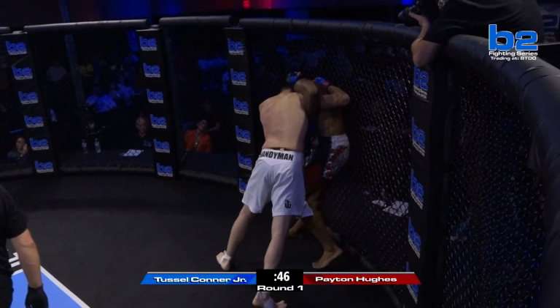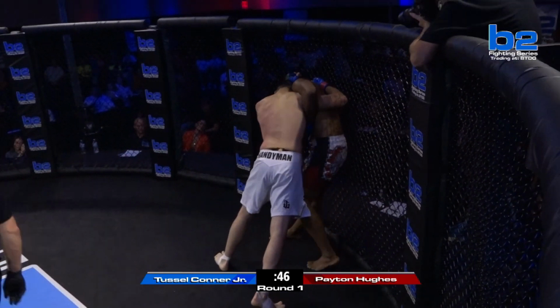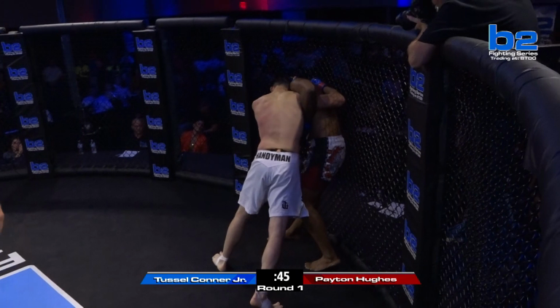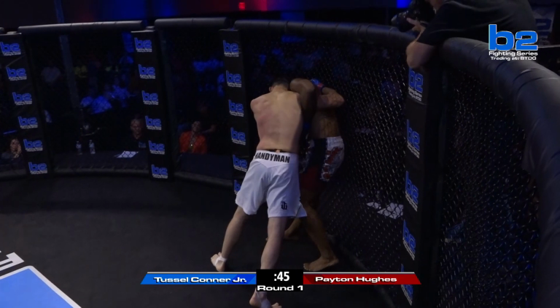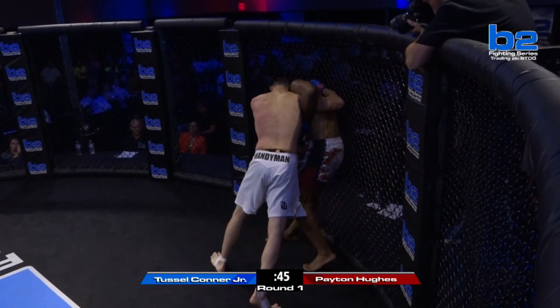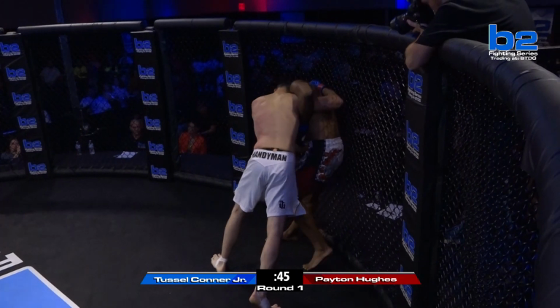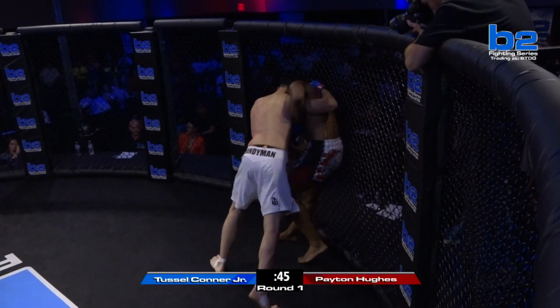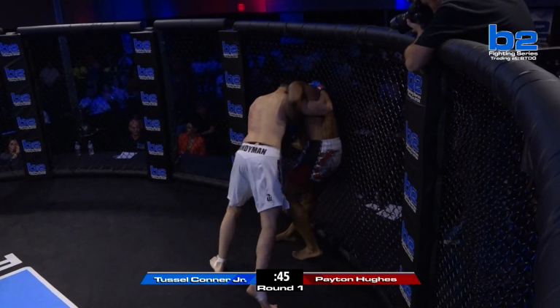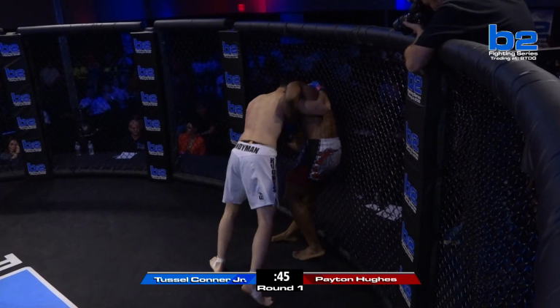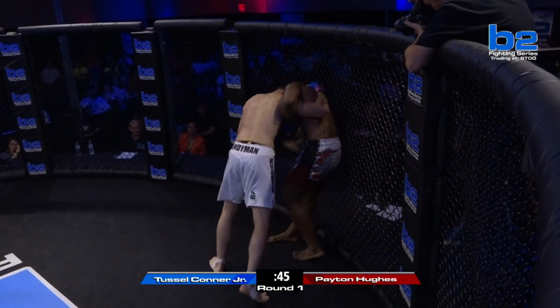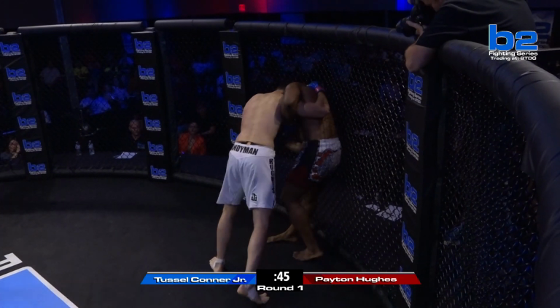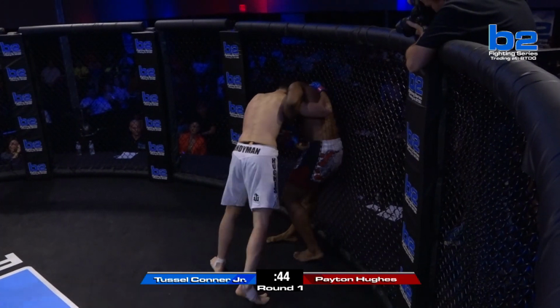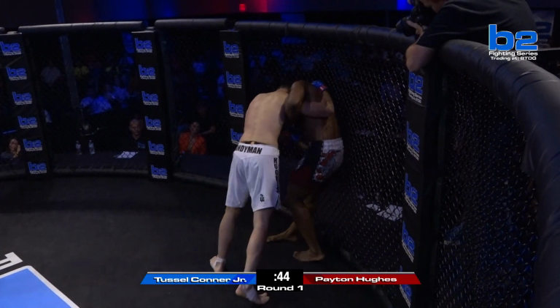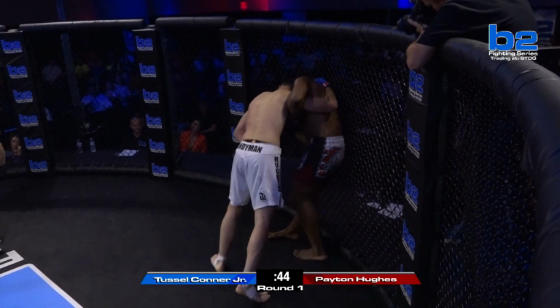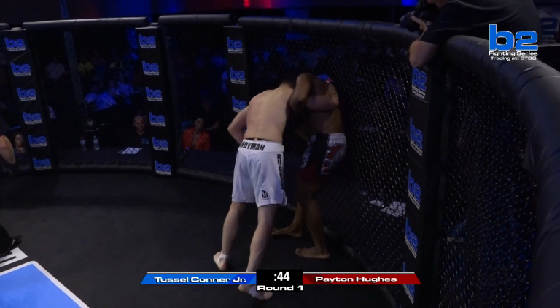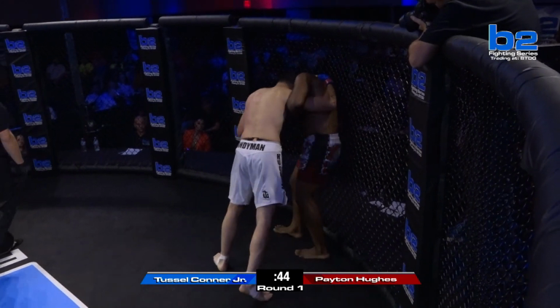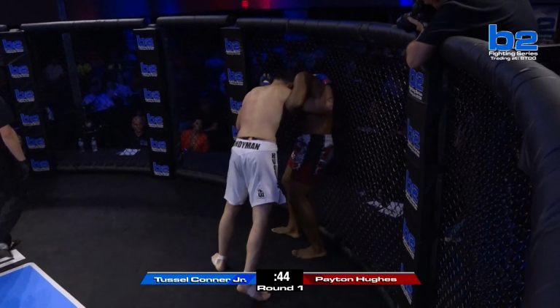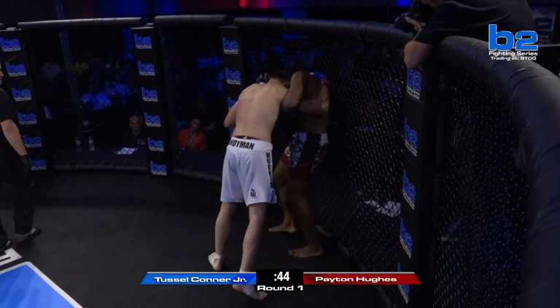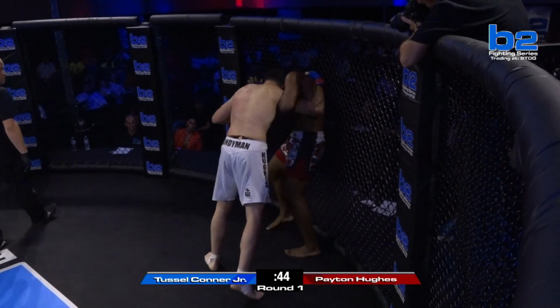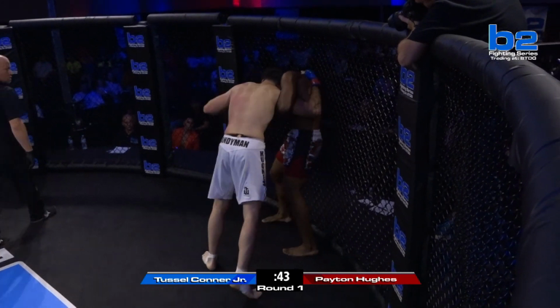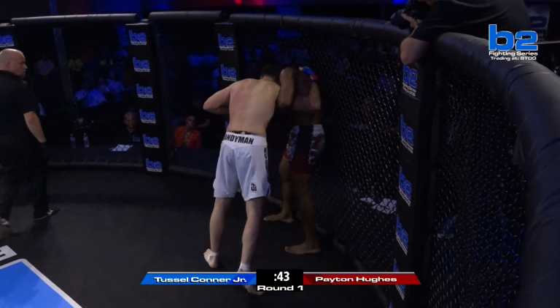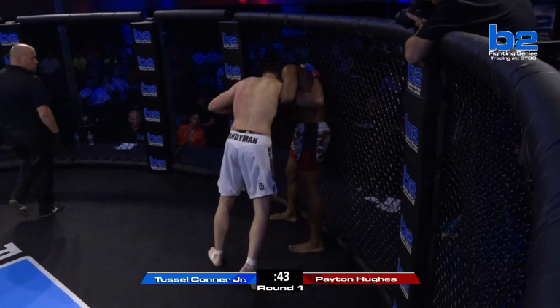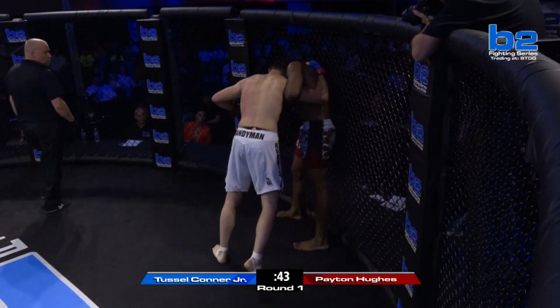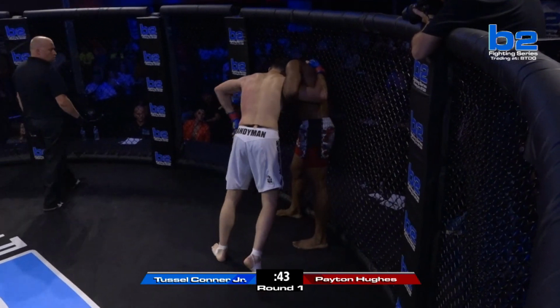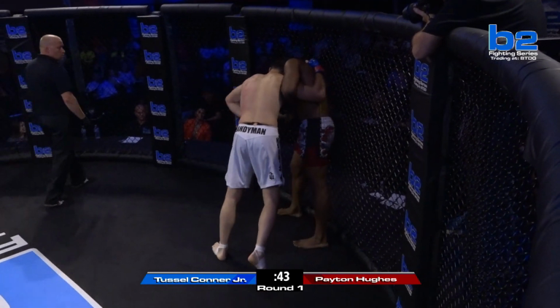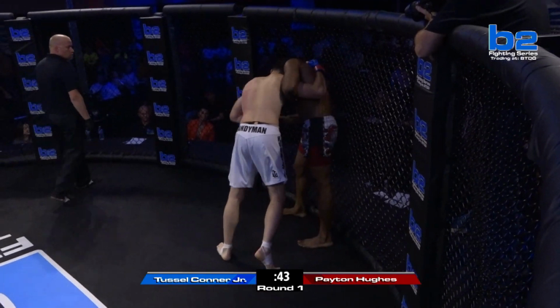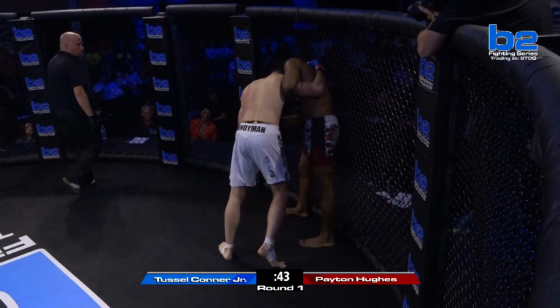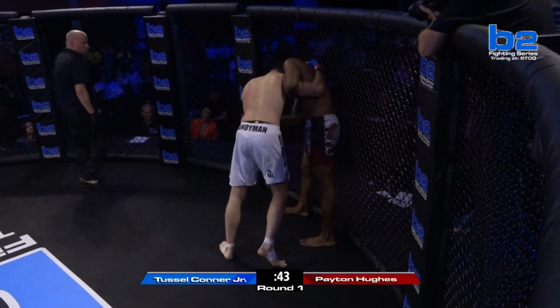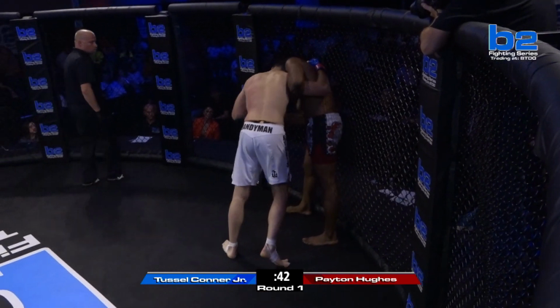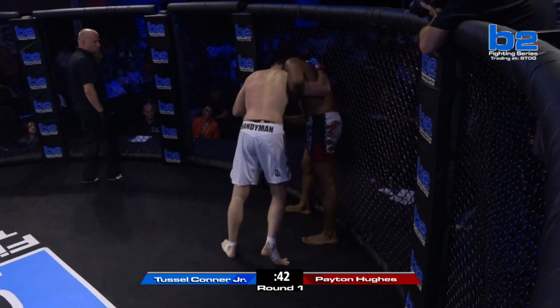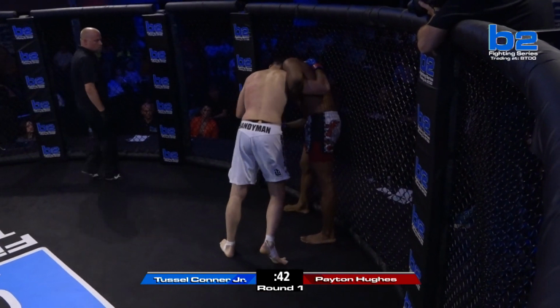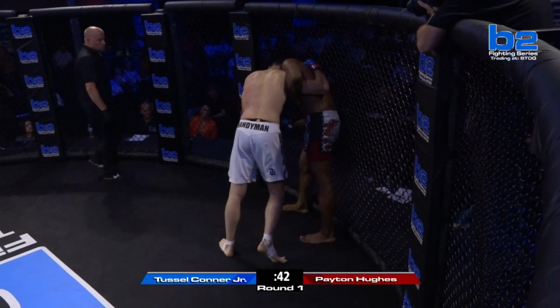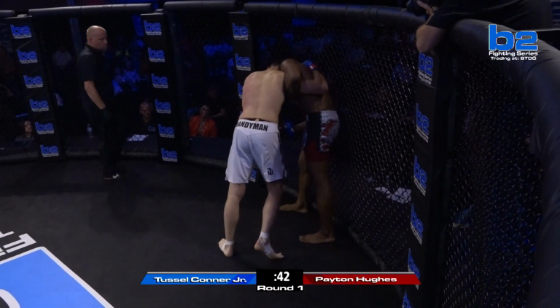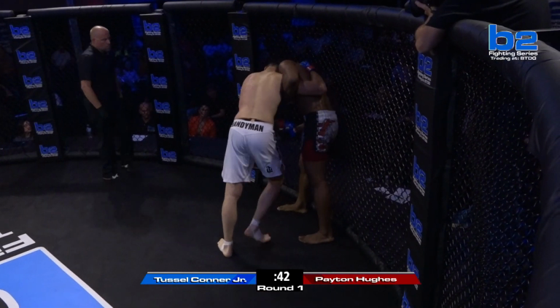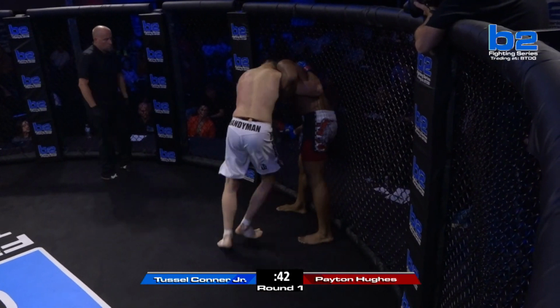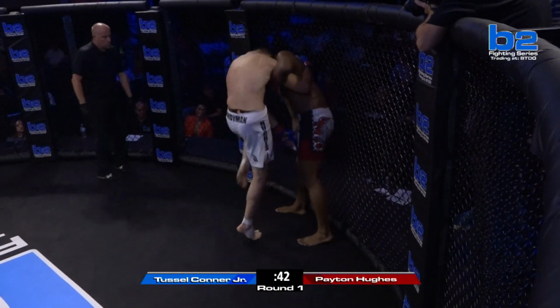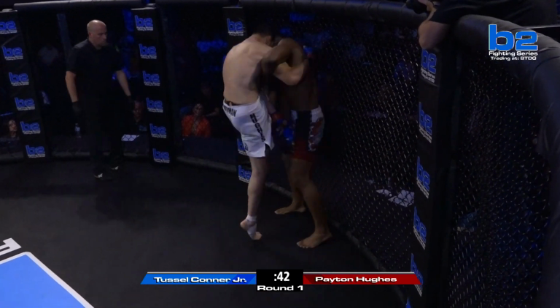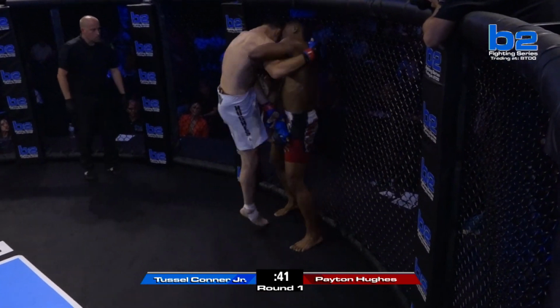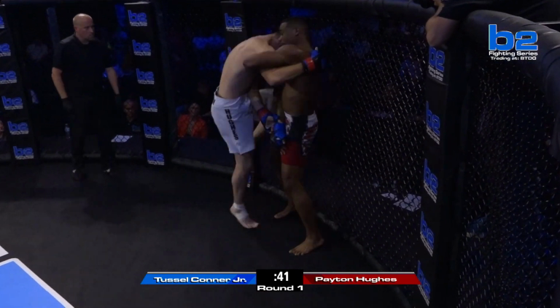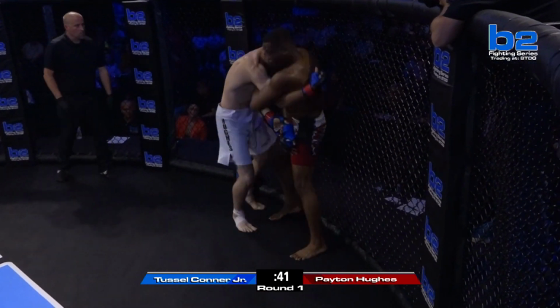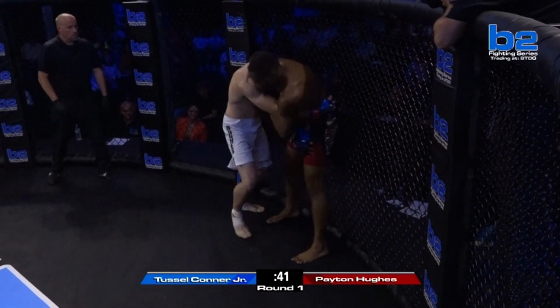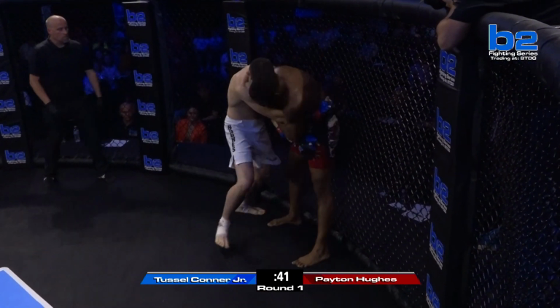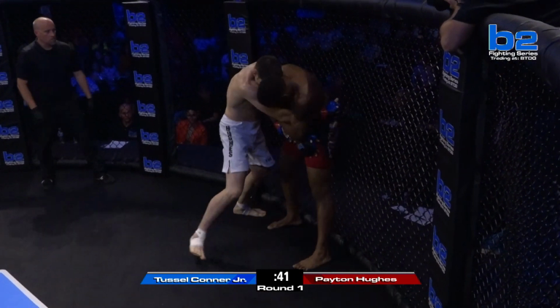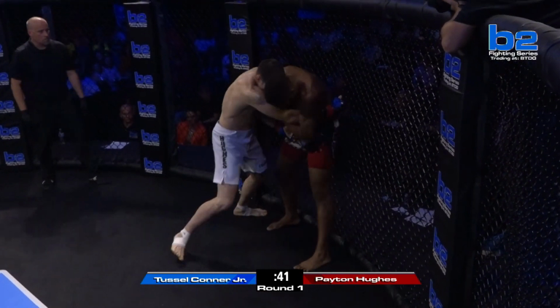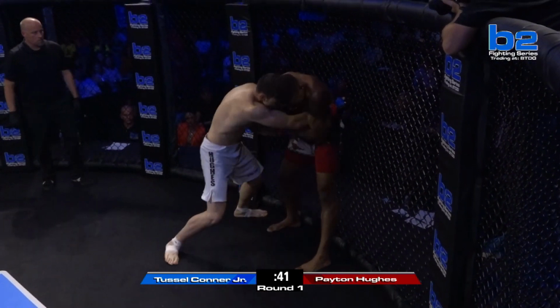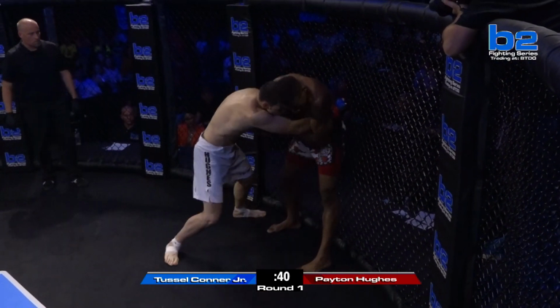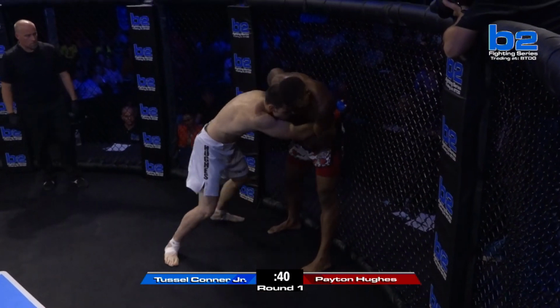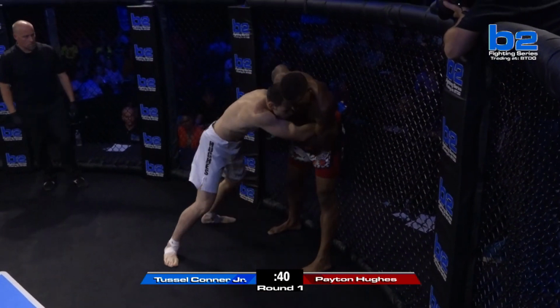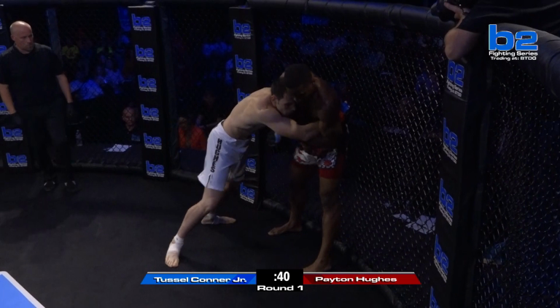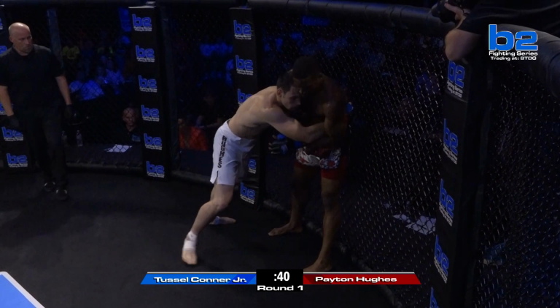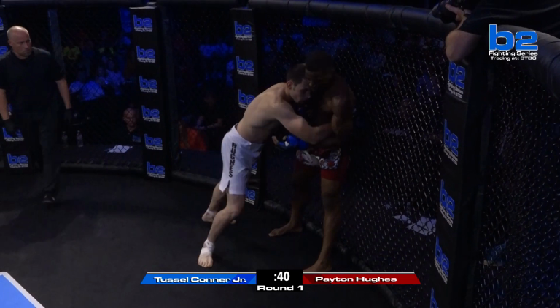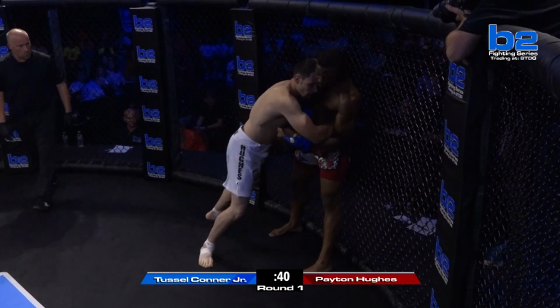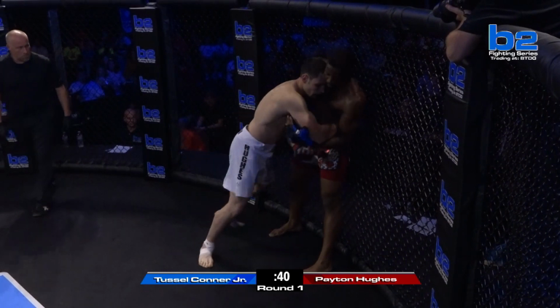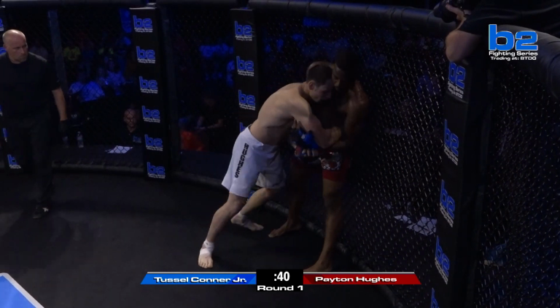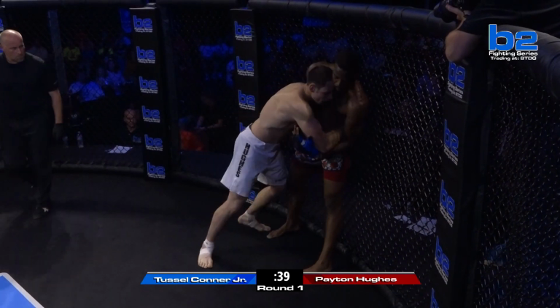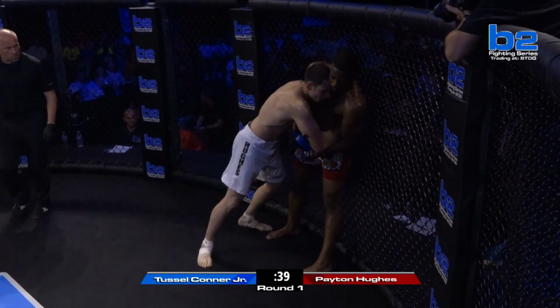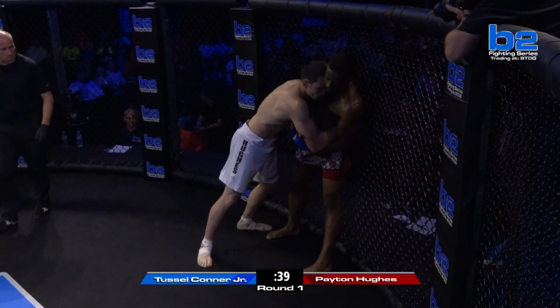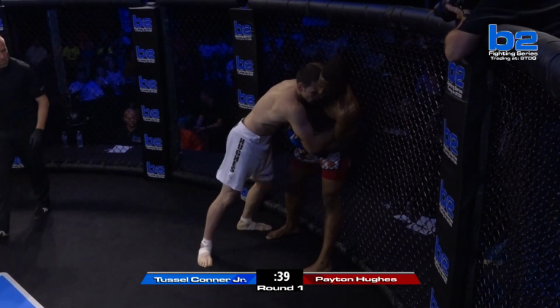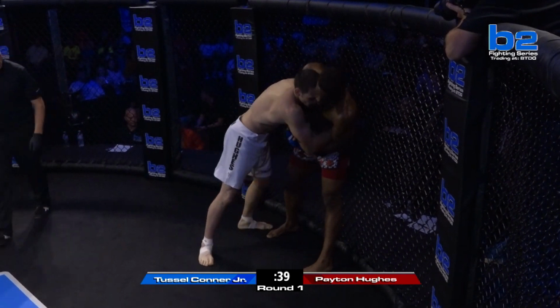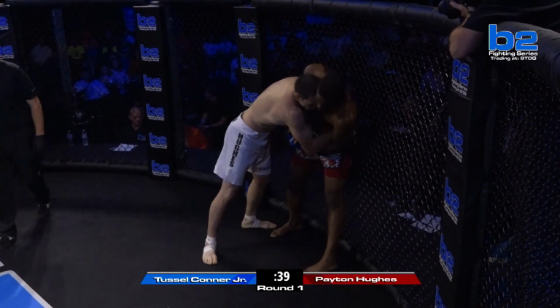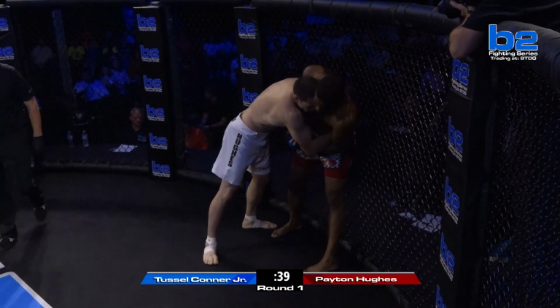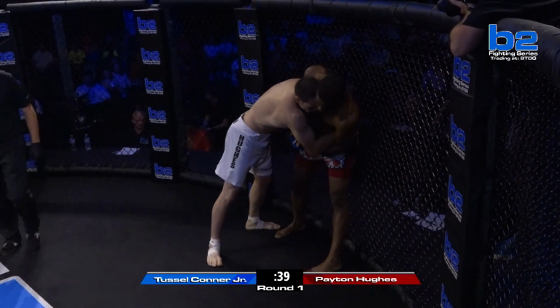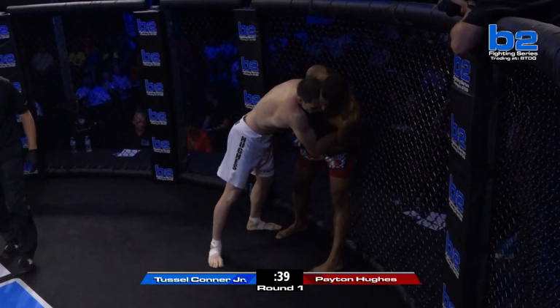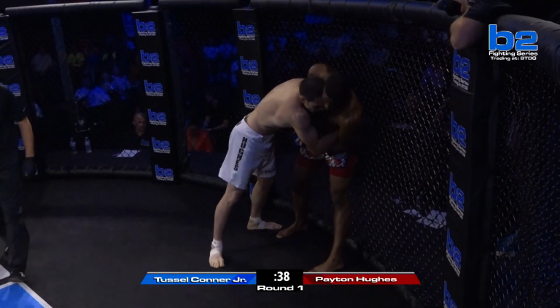Peyton's head kicks — look, there's a knee there. If he would have posted right there and threw that knee — right there. 40 seconds remaining in this first round.